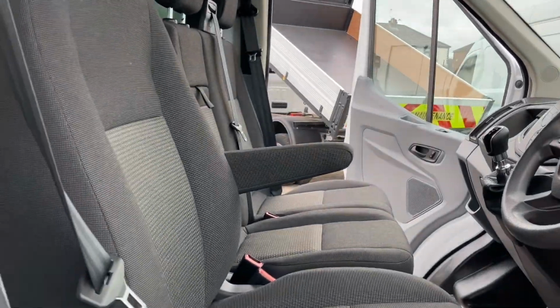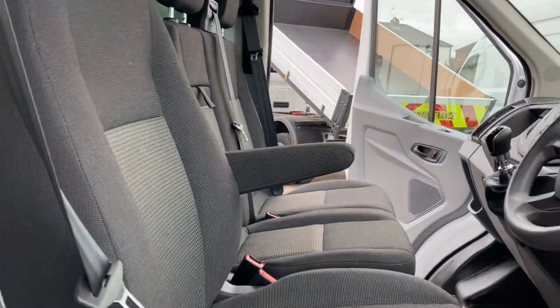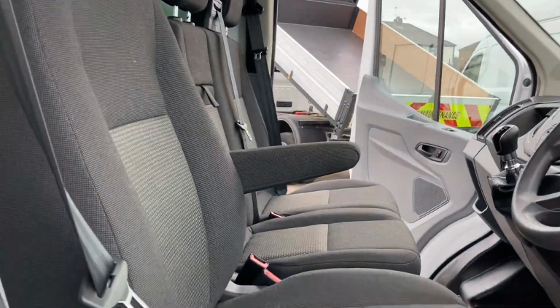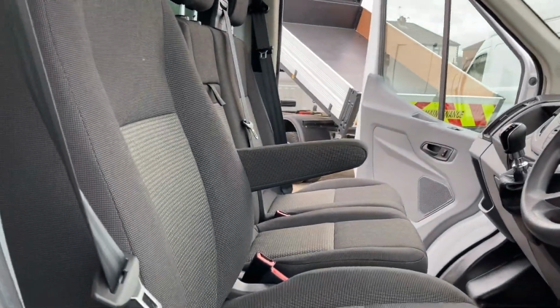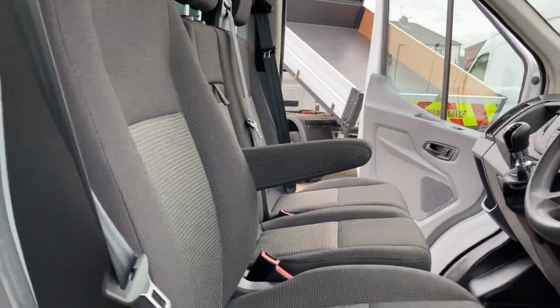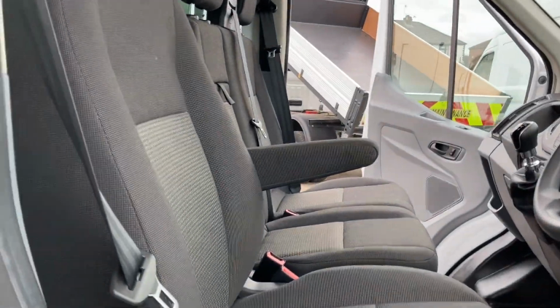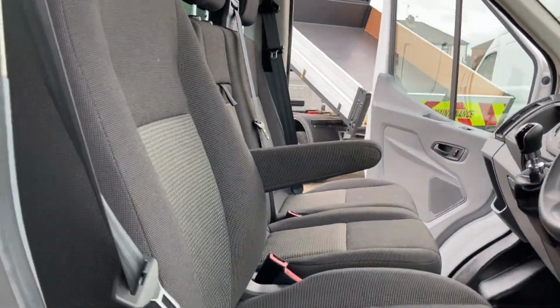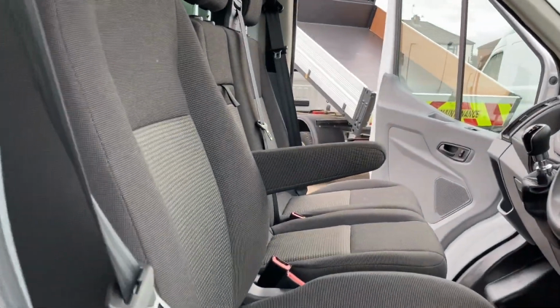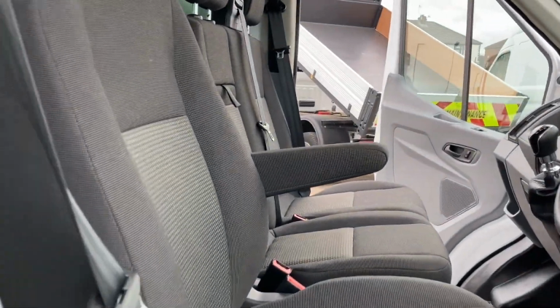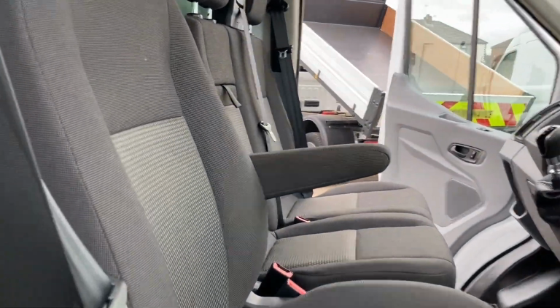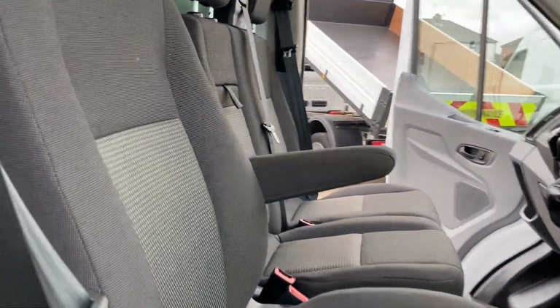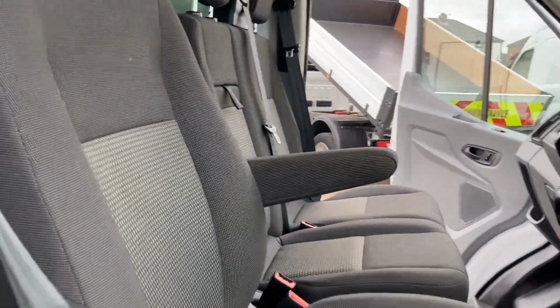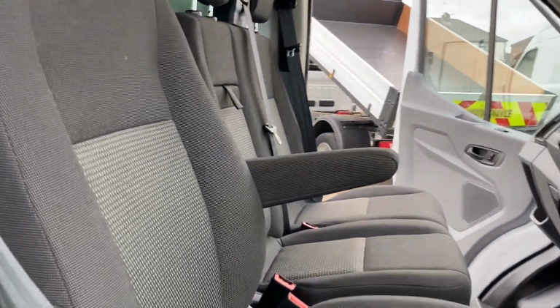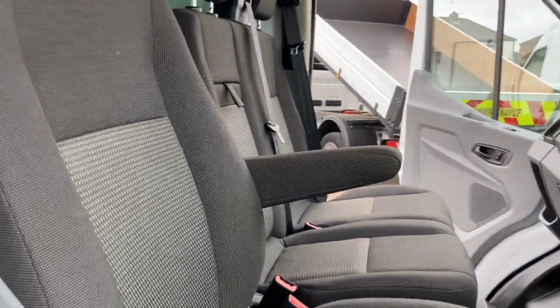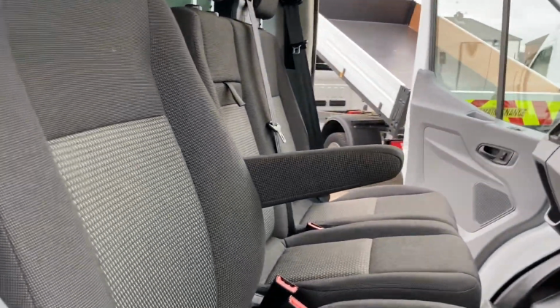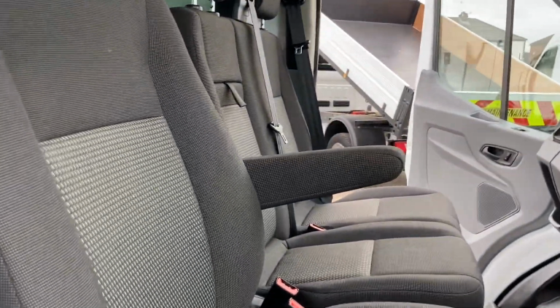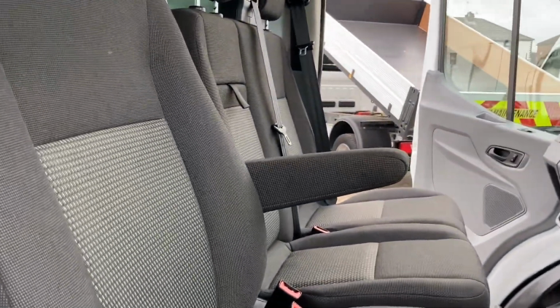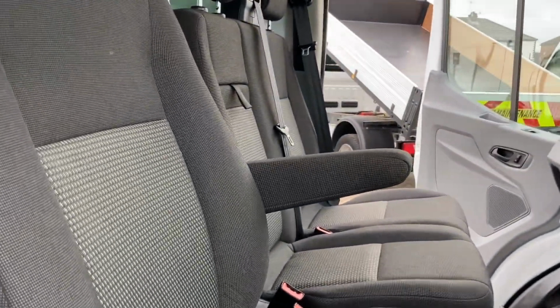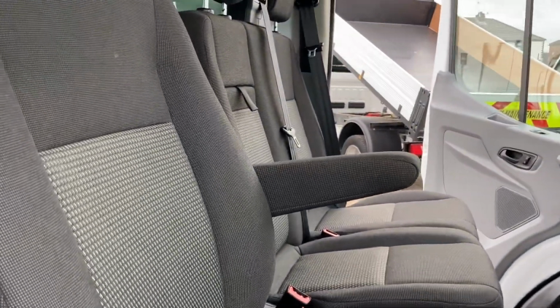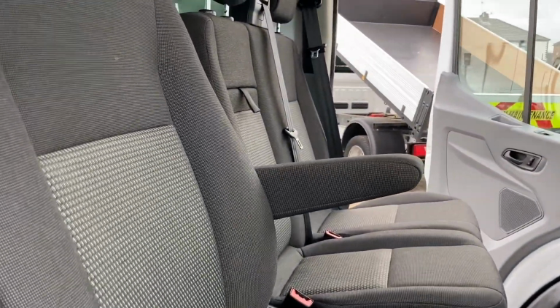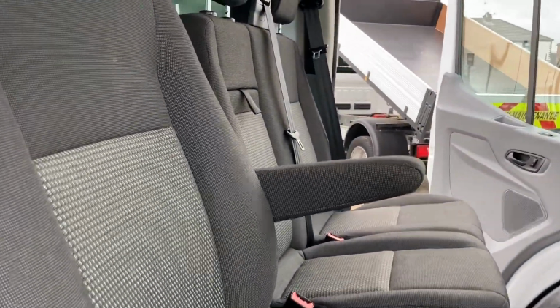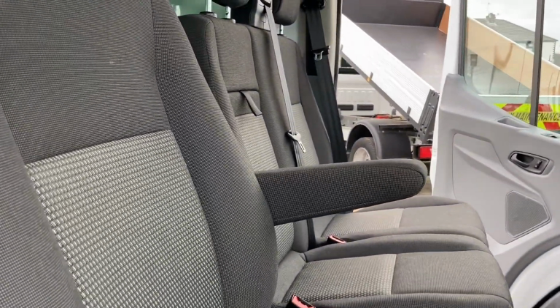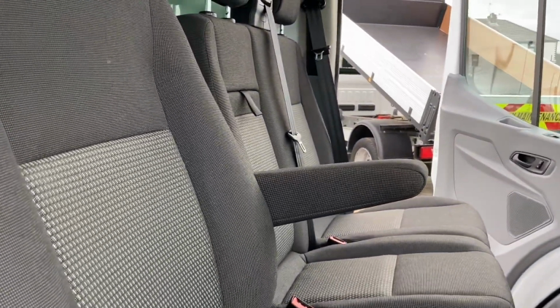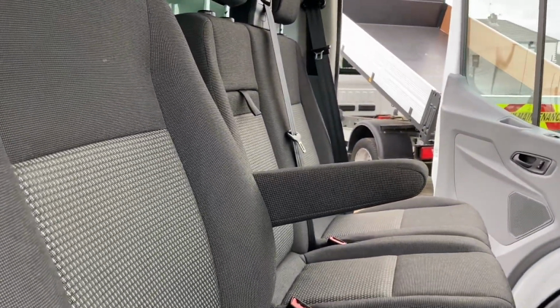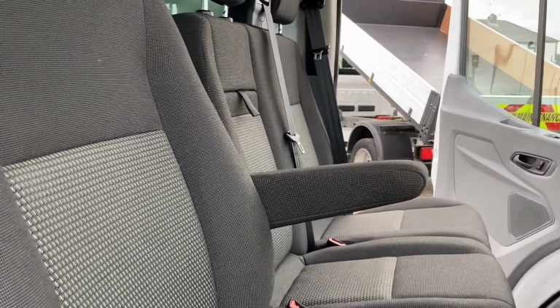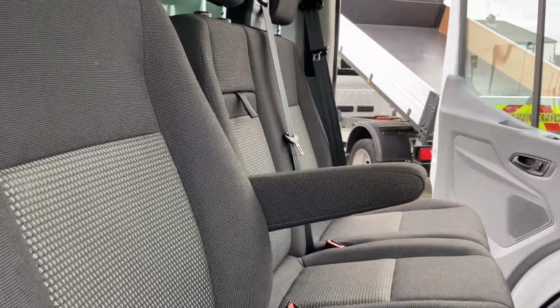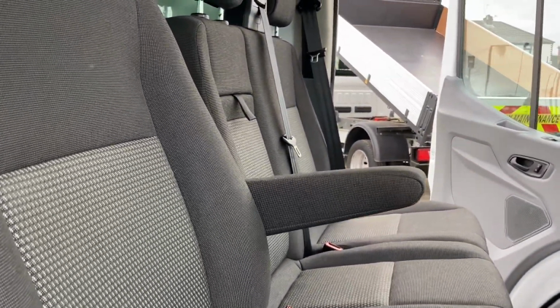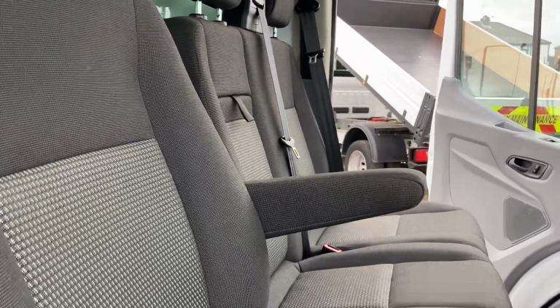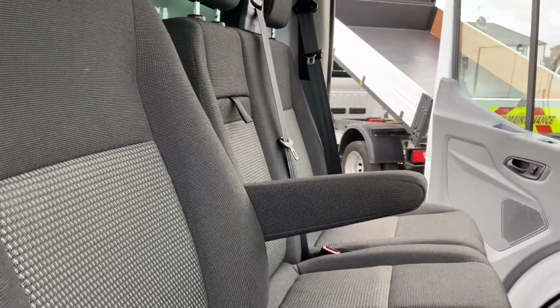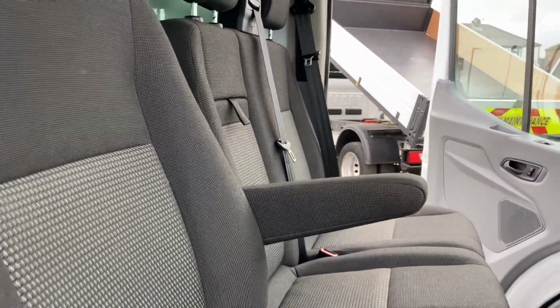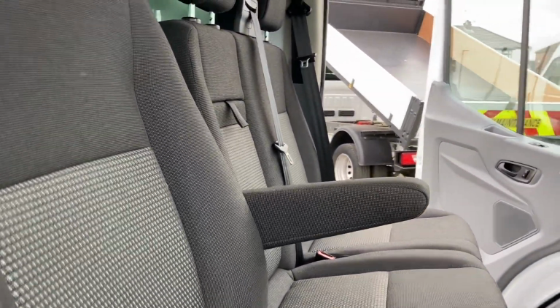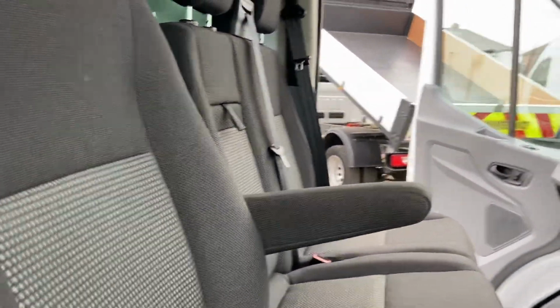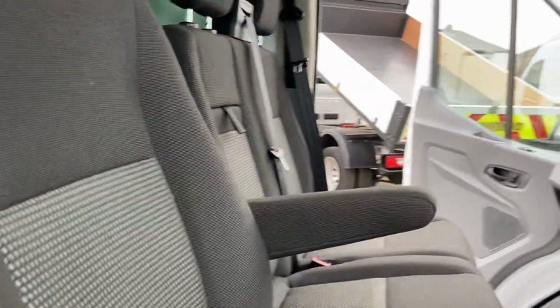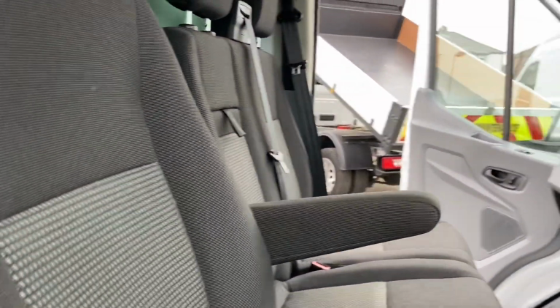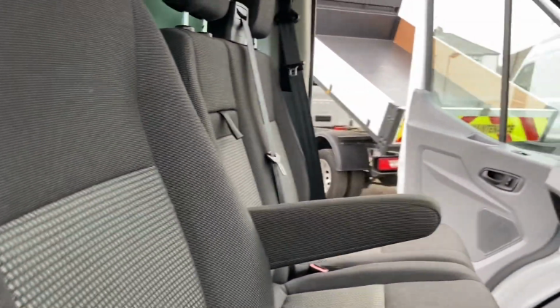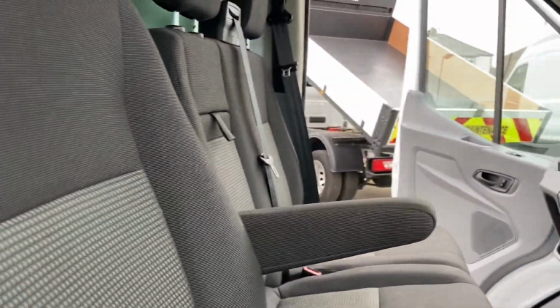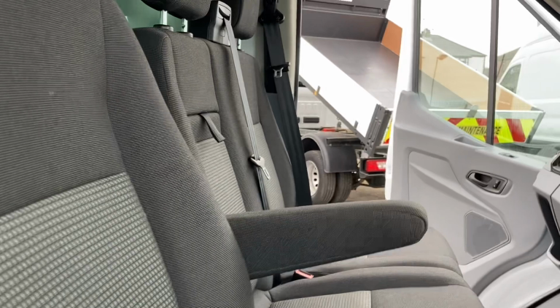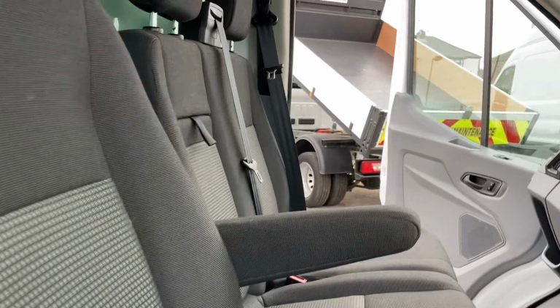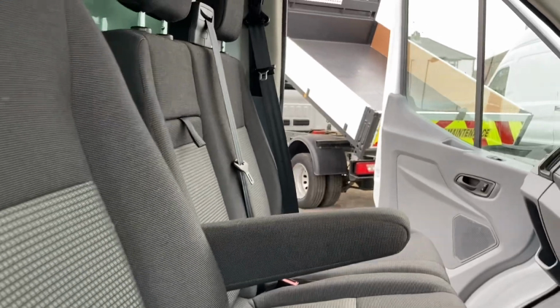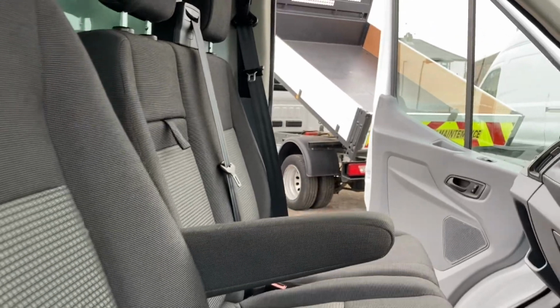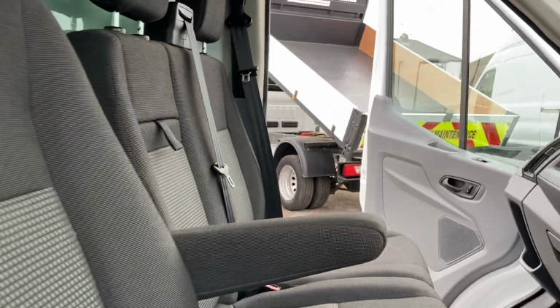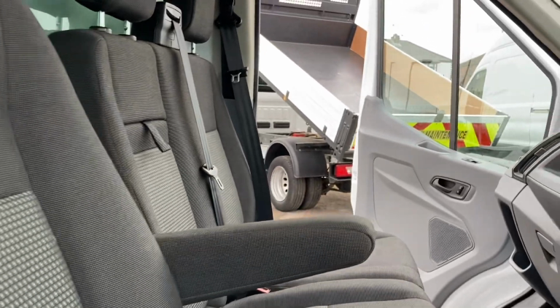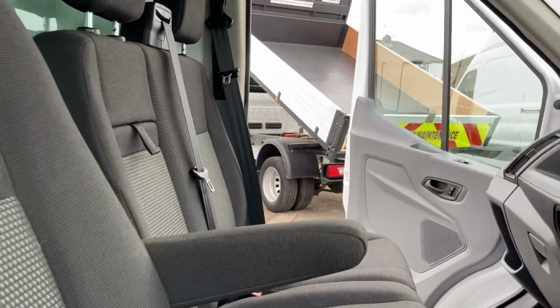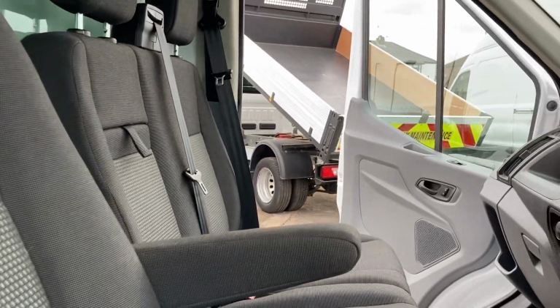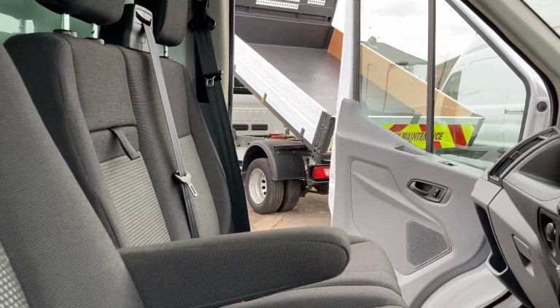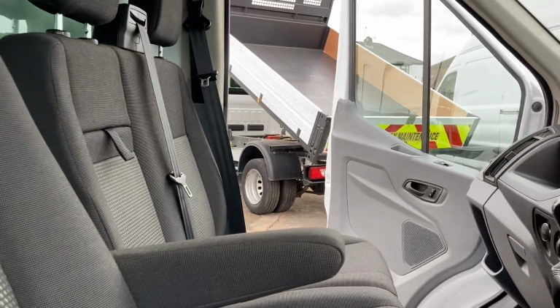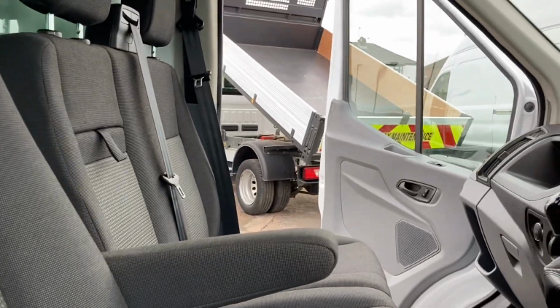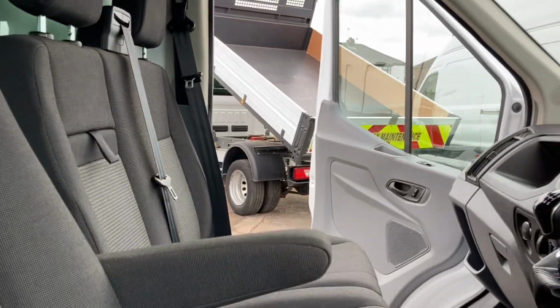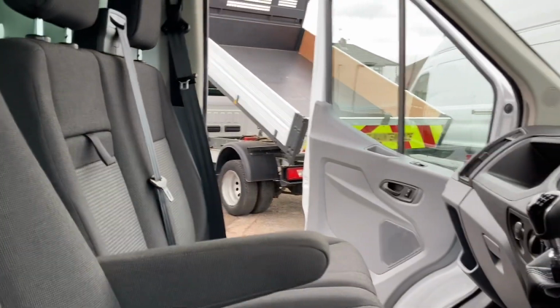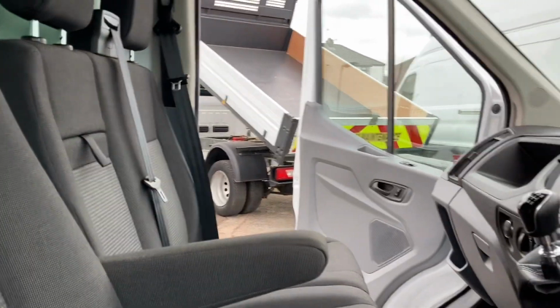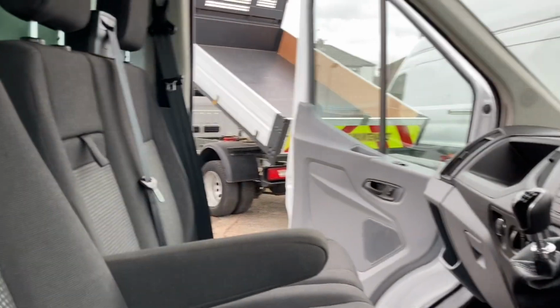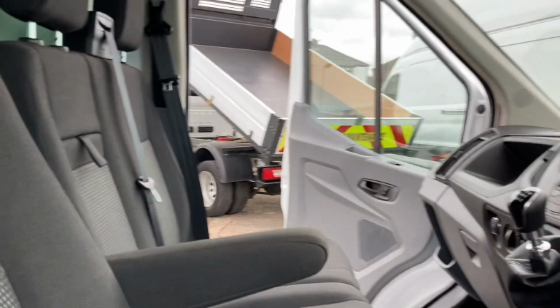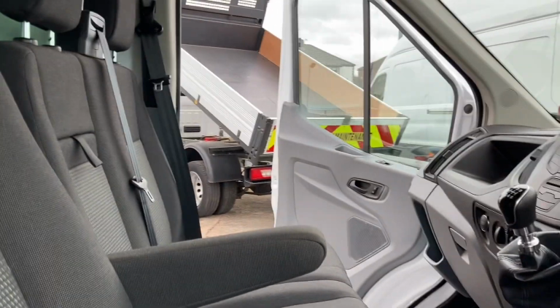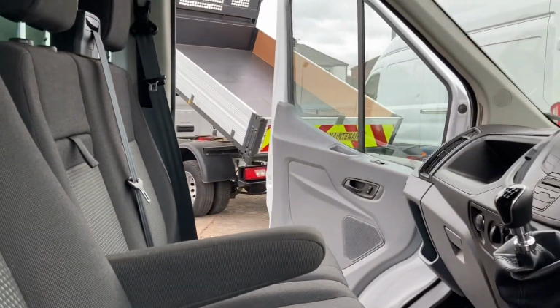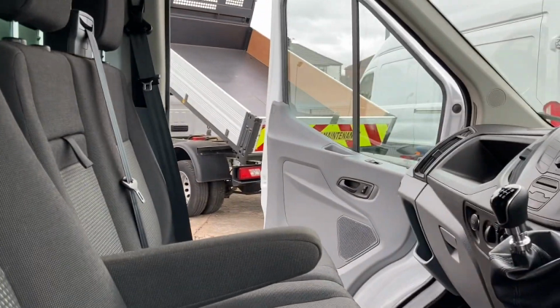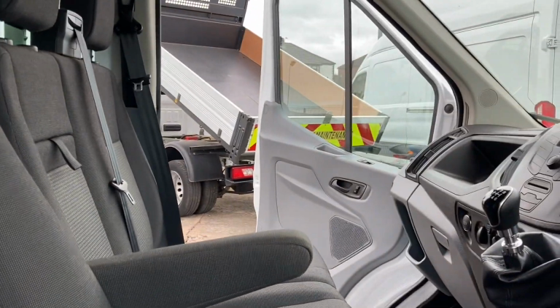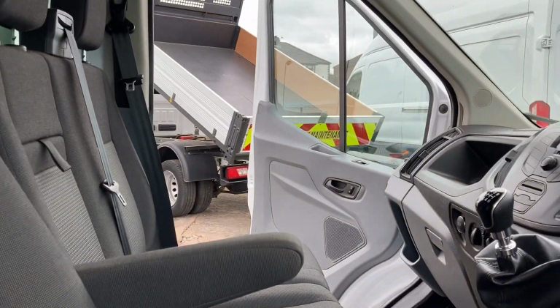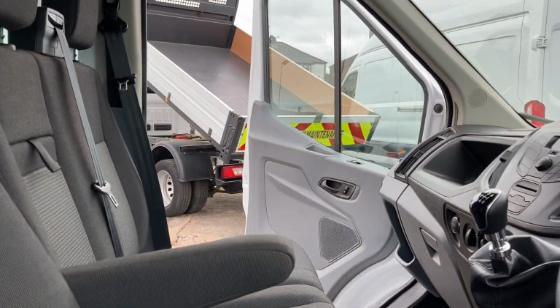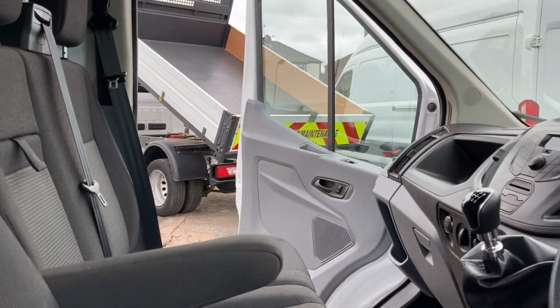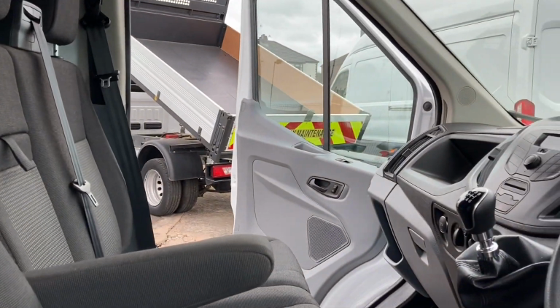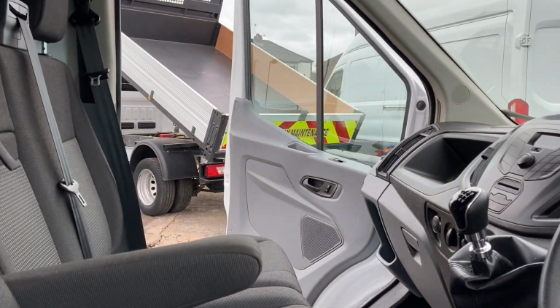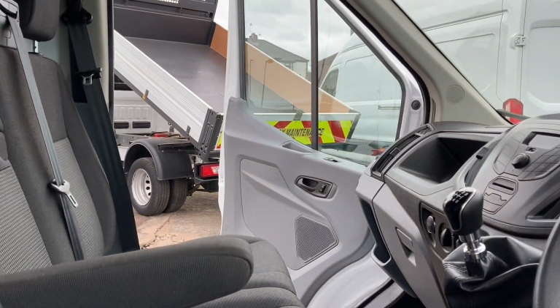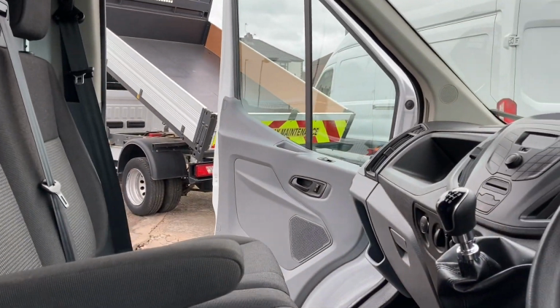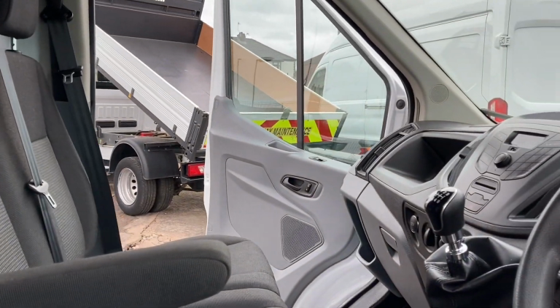Ignore that — that's just the alarm telling you that the isolator is switched on for the tail lift, which I've dropped down to show you.